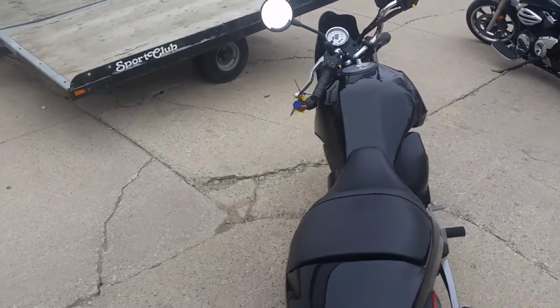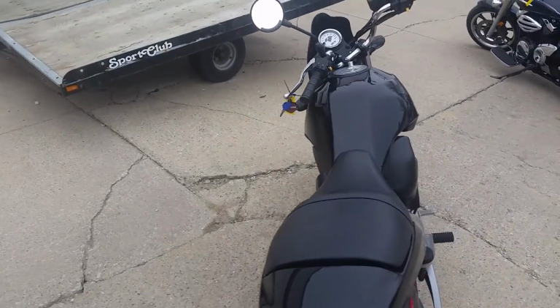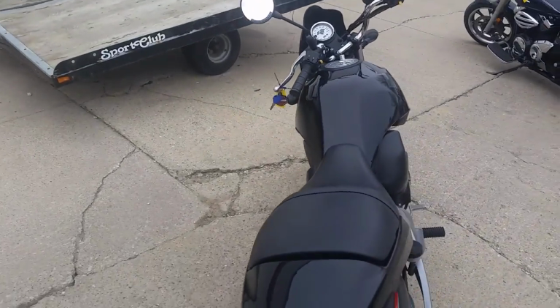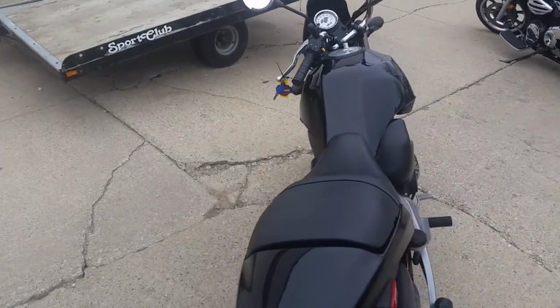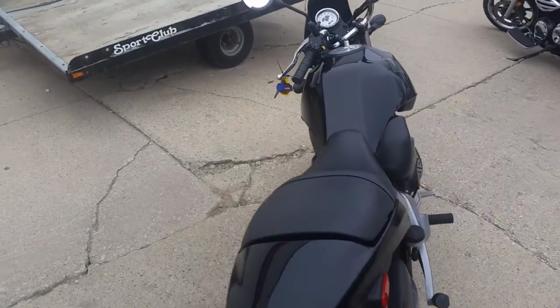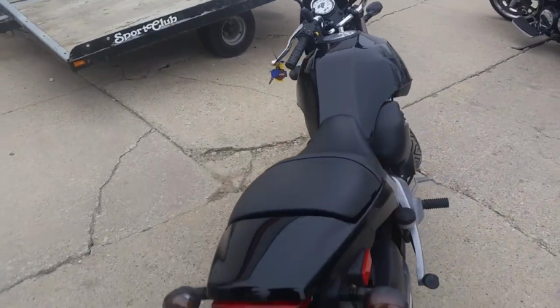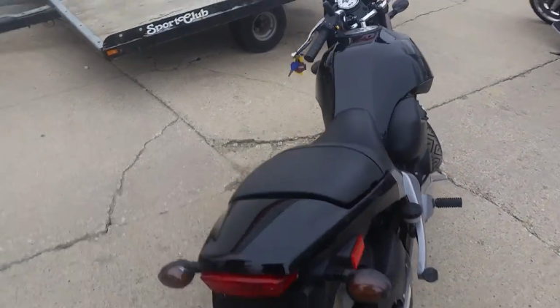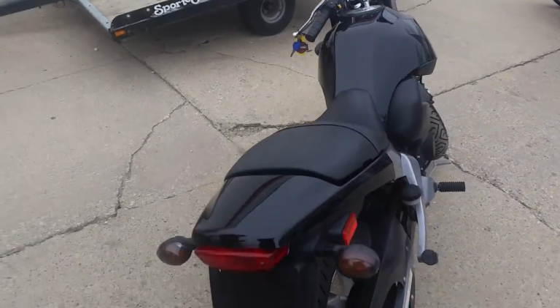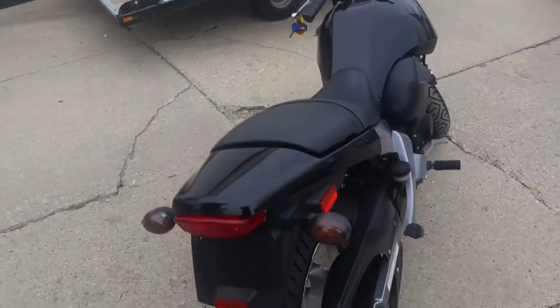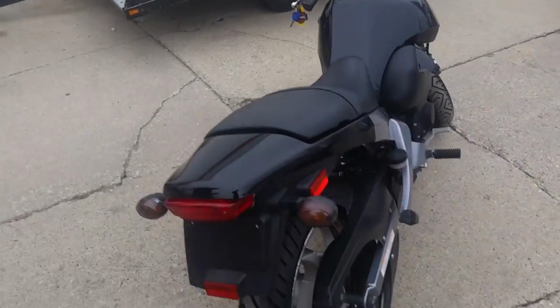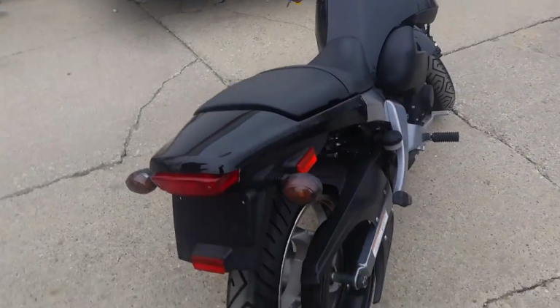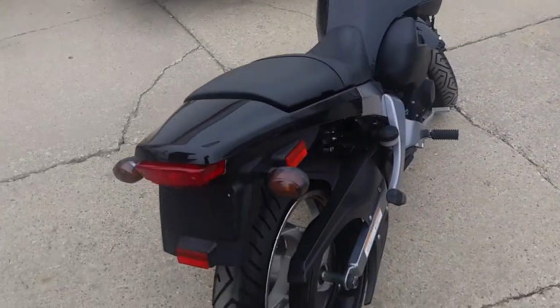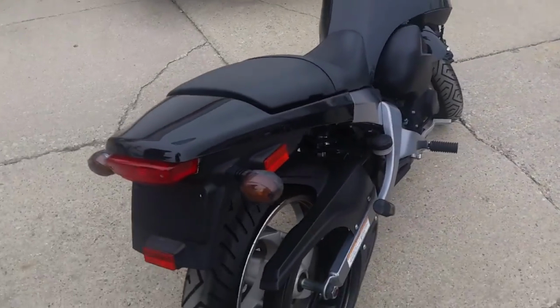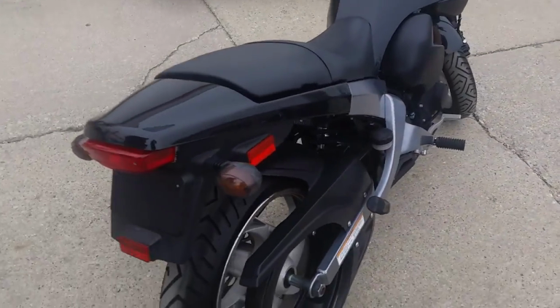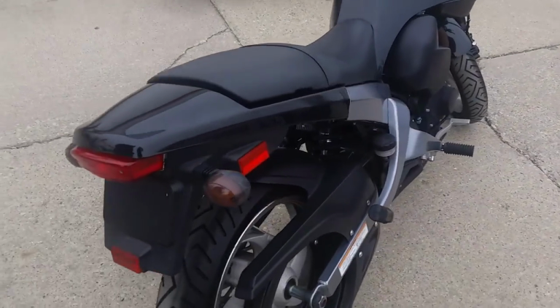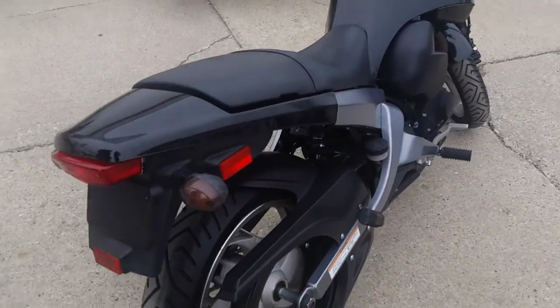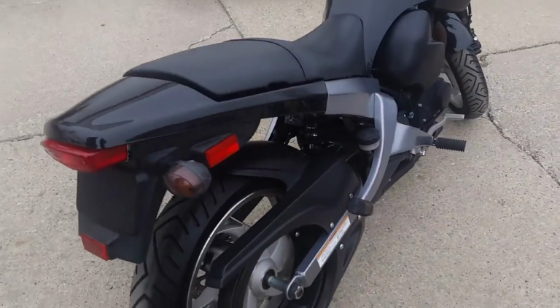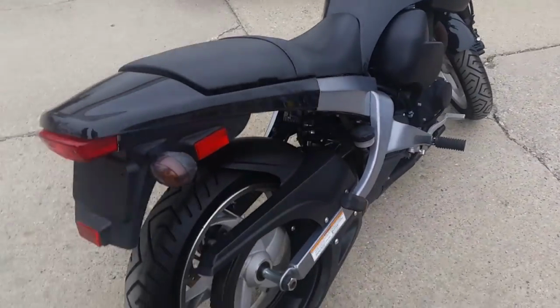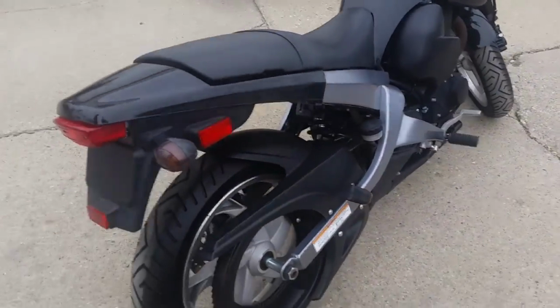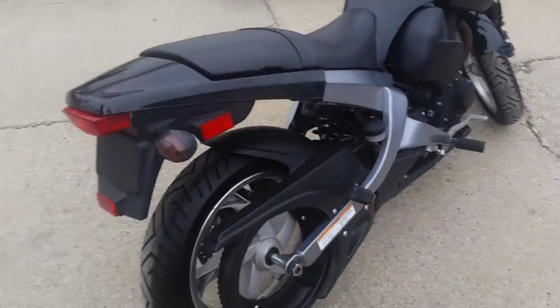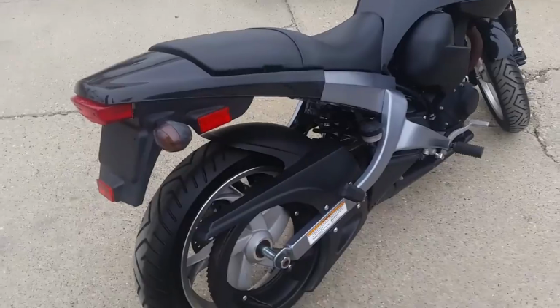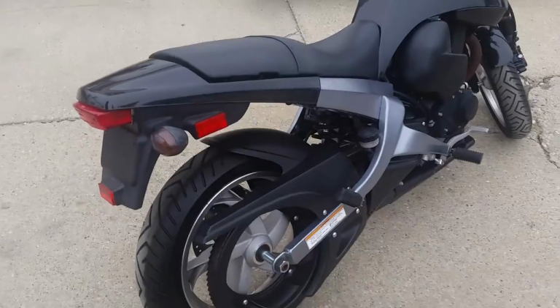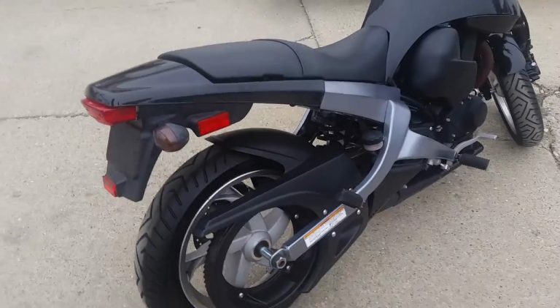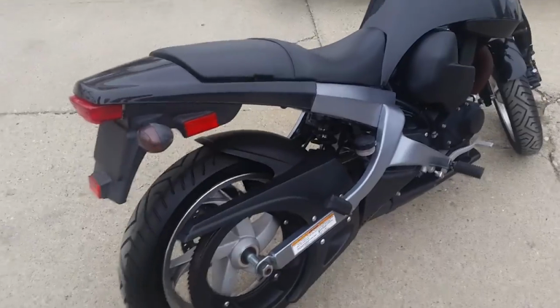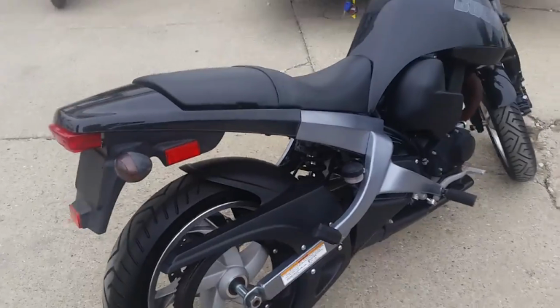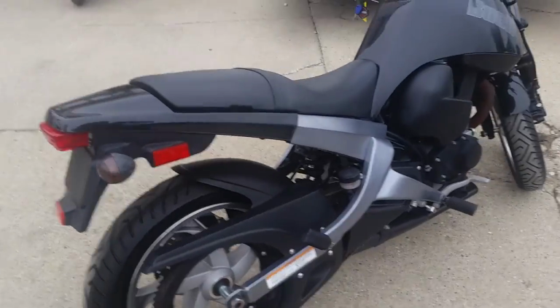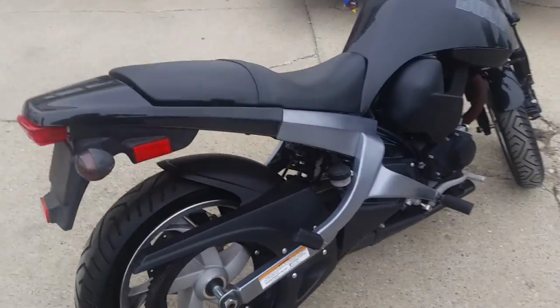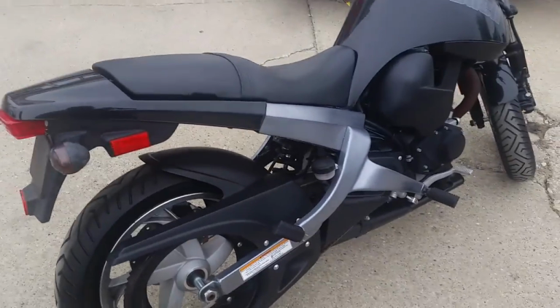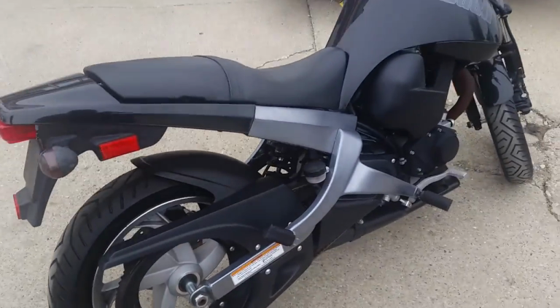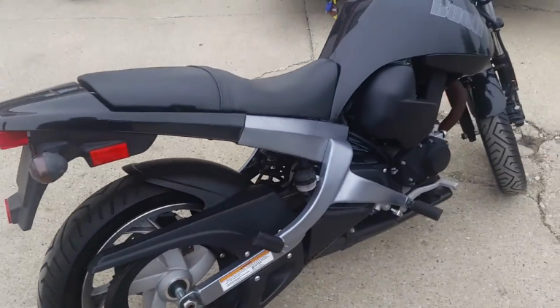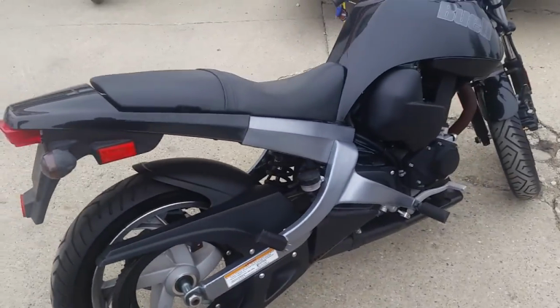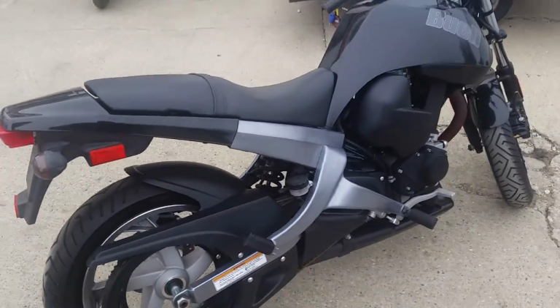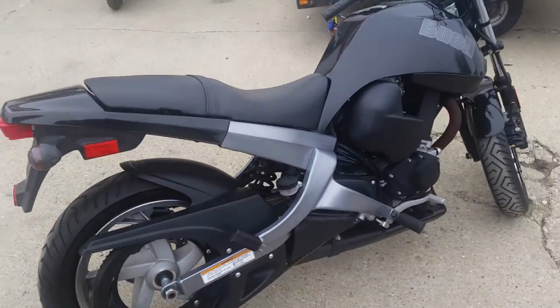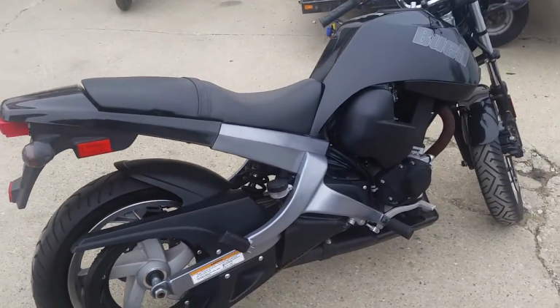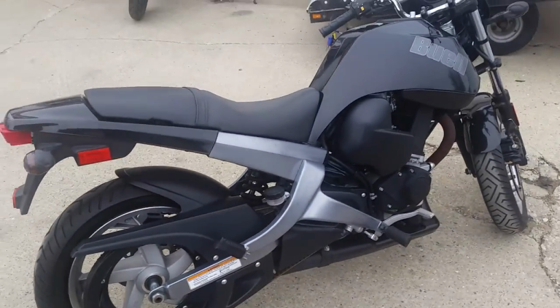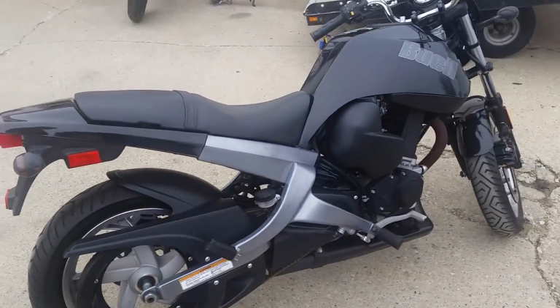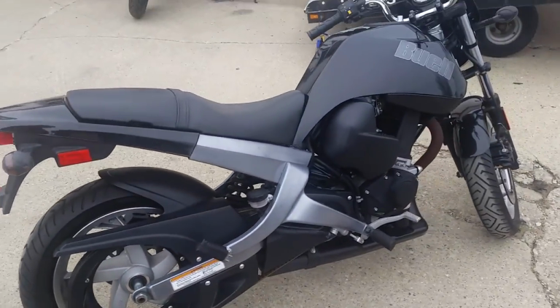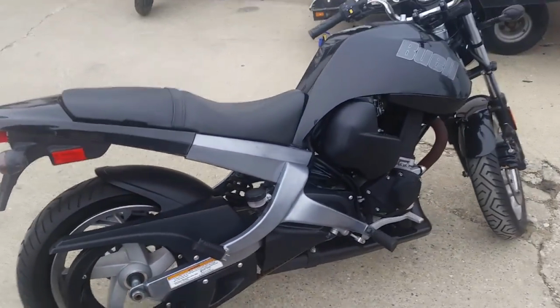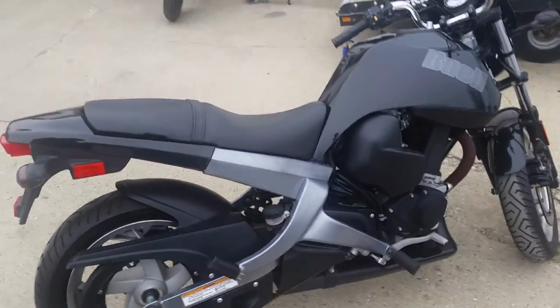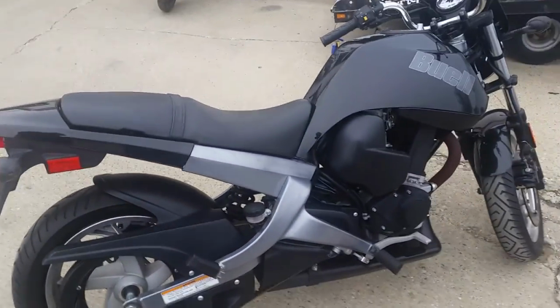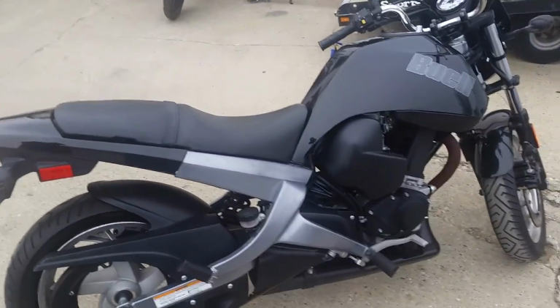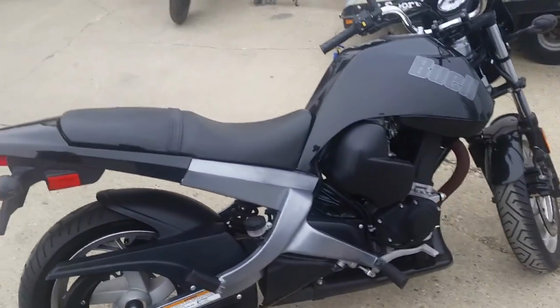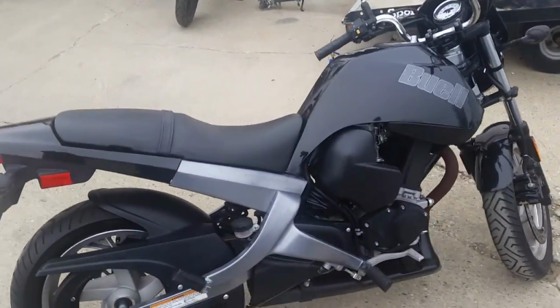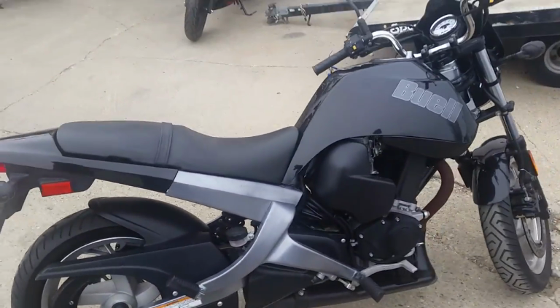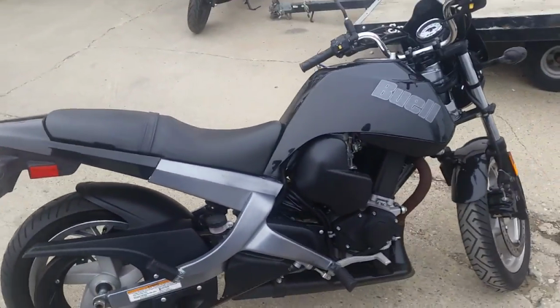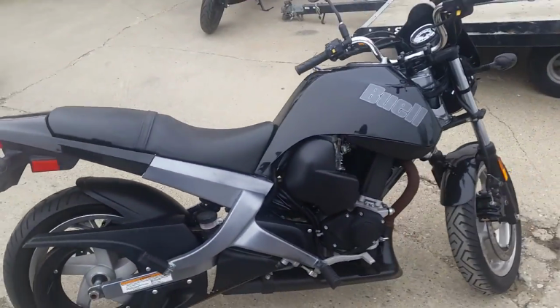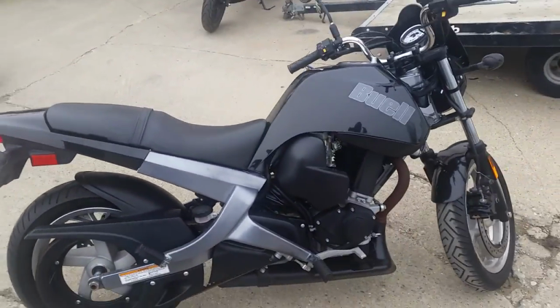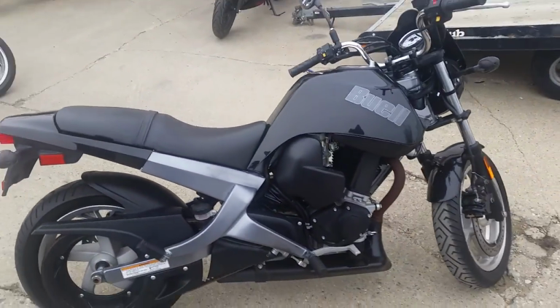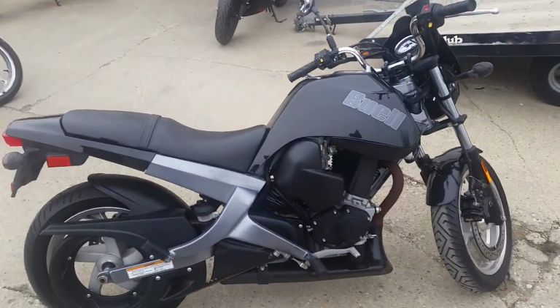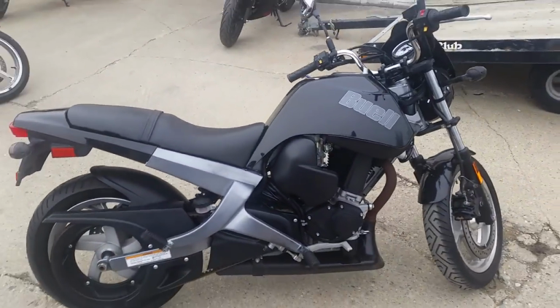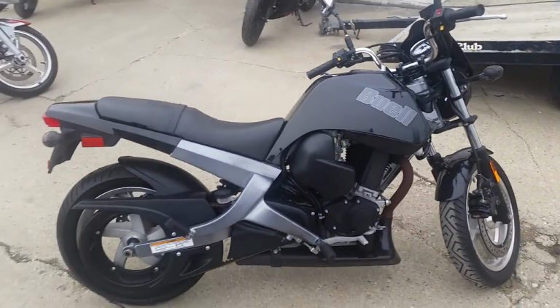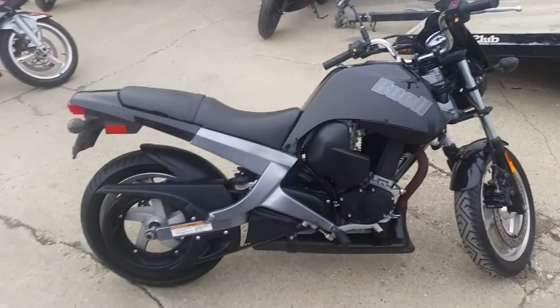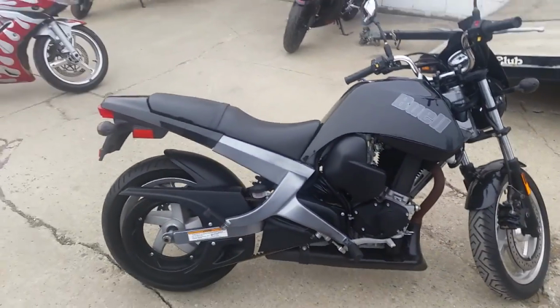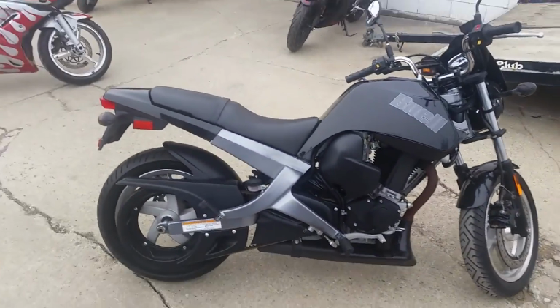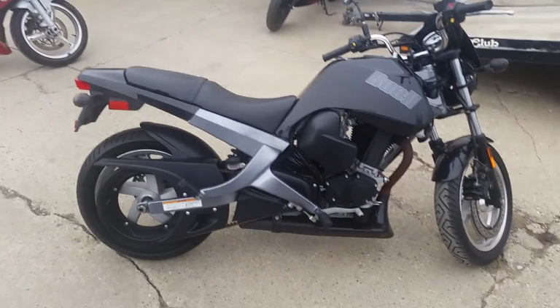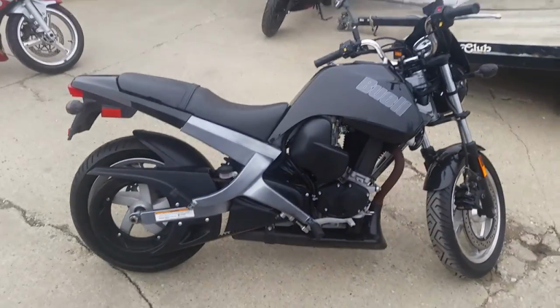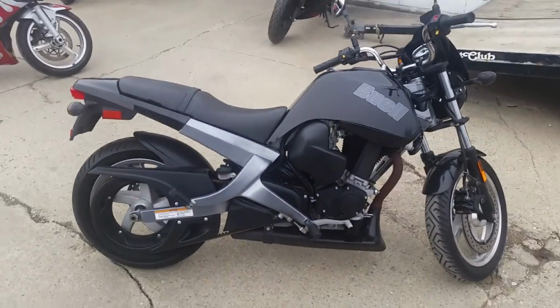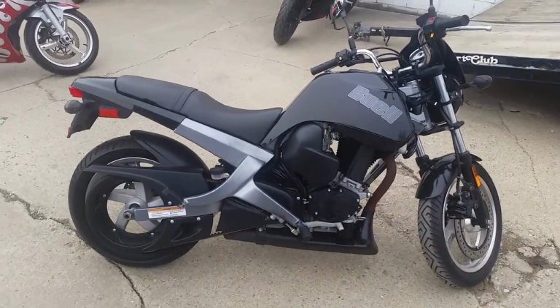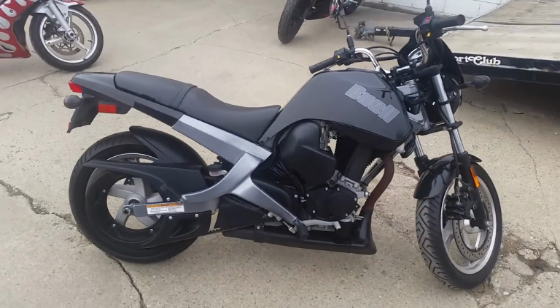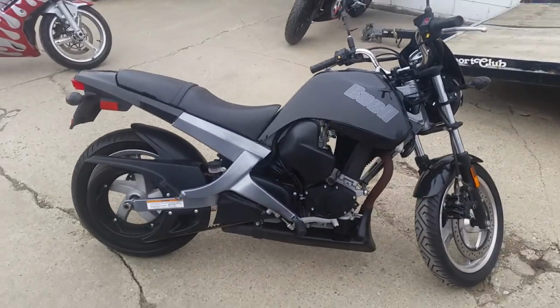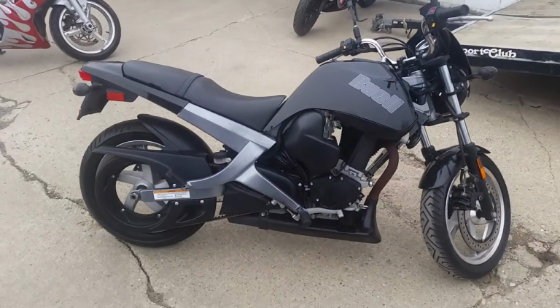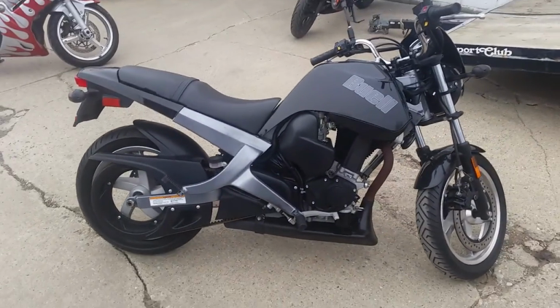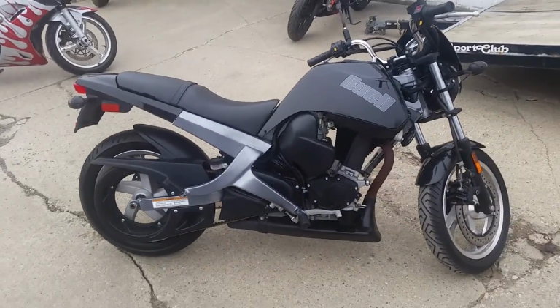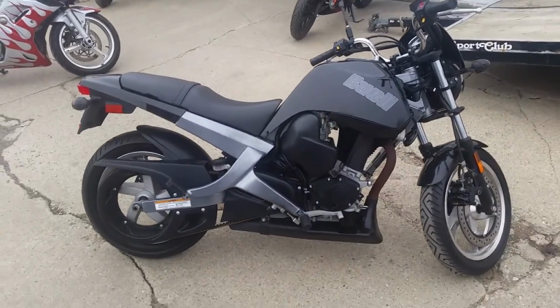Where else can you find a 2009 Buell Blast at 710 miles? Don't miss out on this one — it won't be here long. Great bike, $2,500.